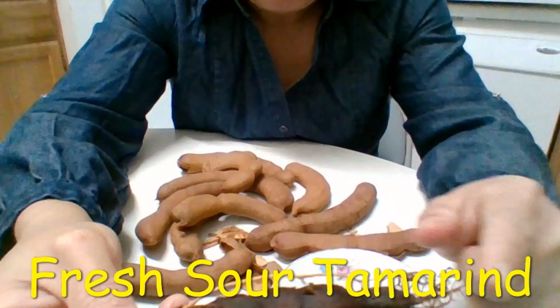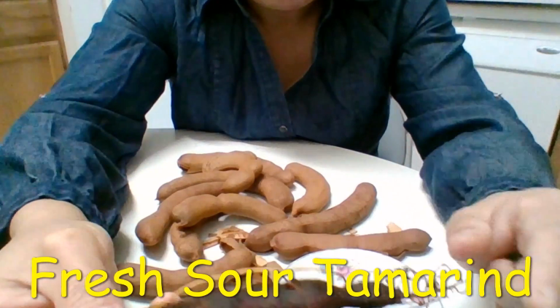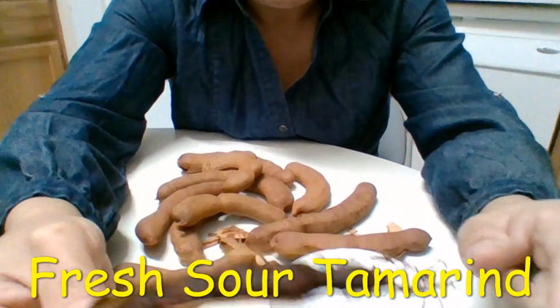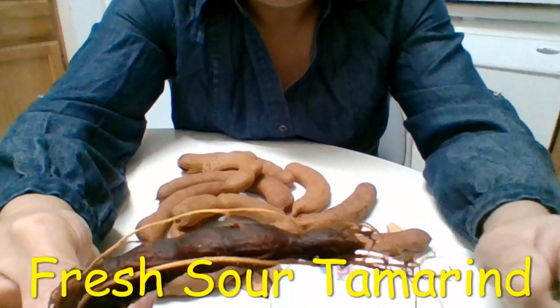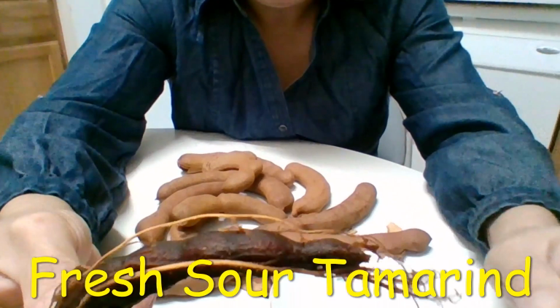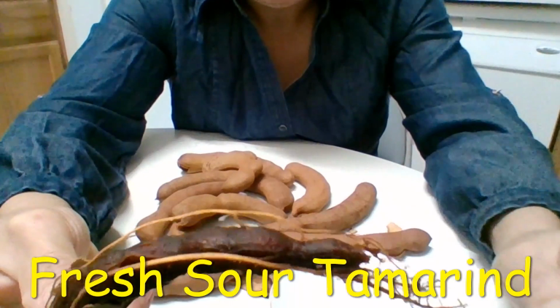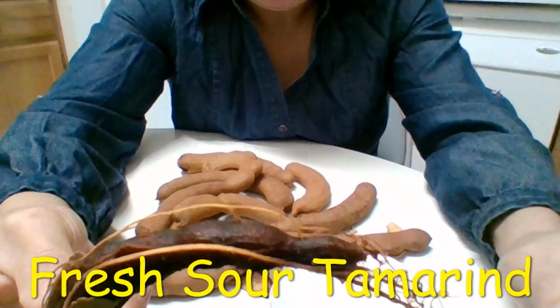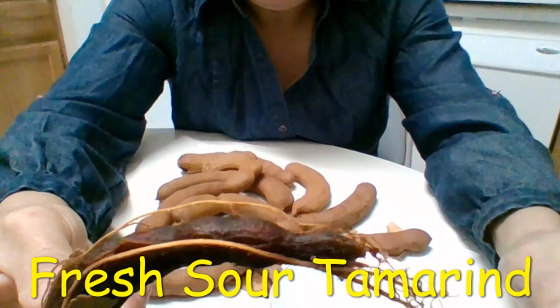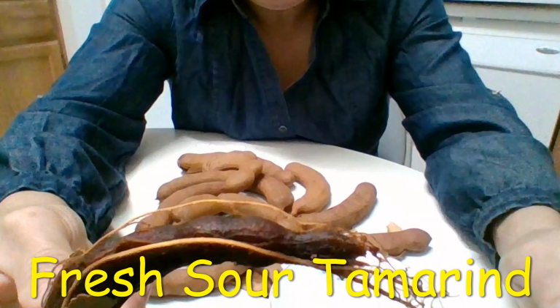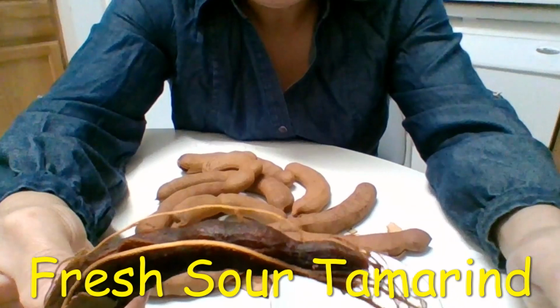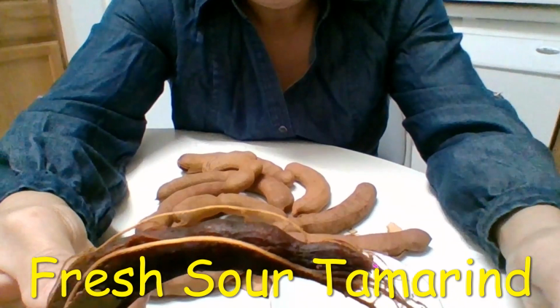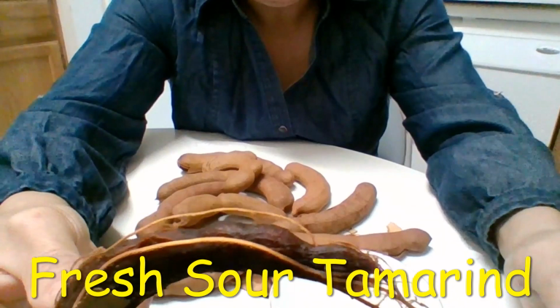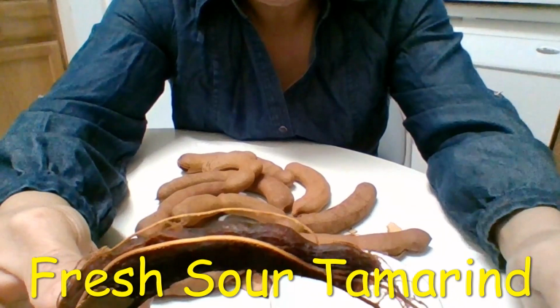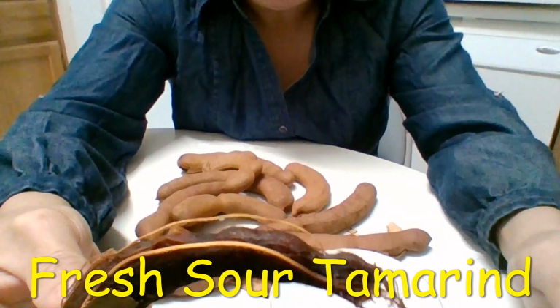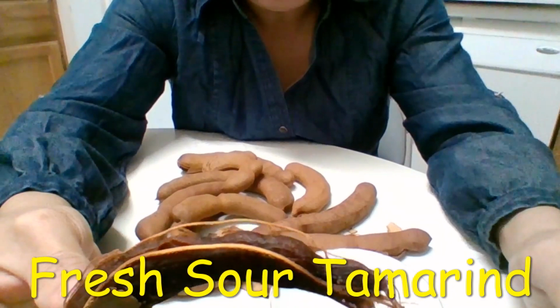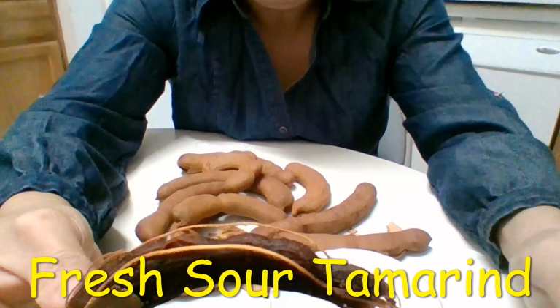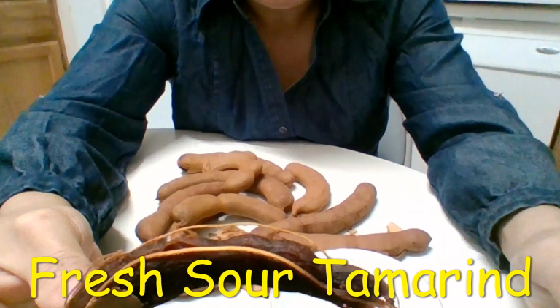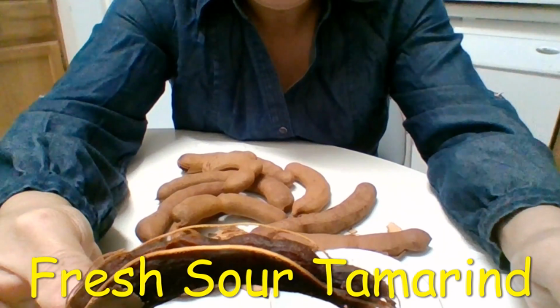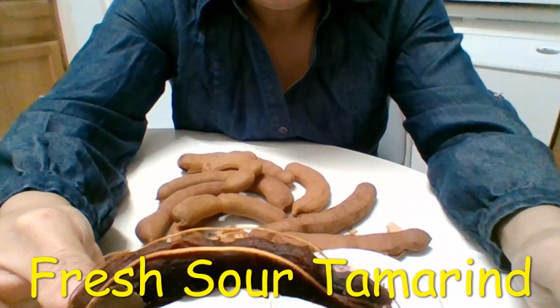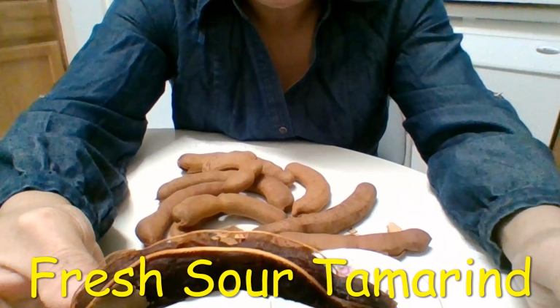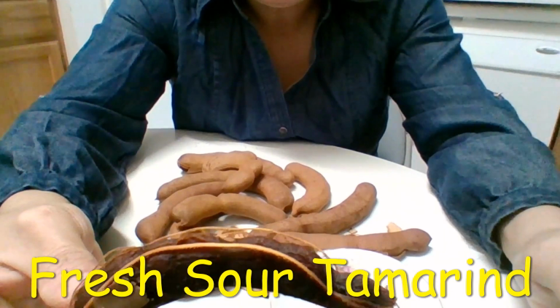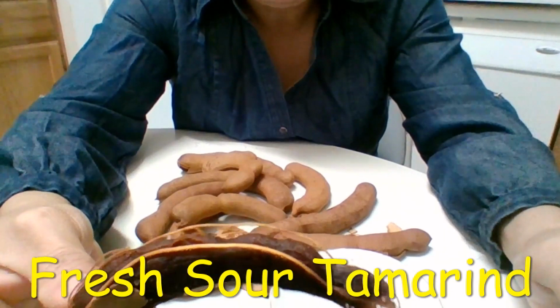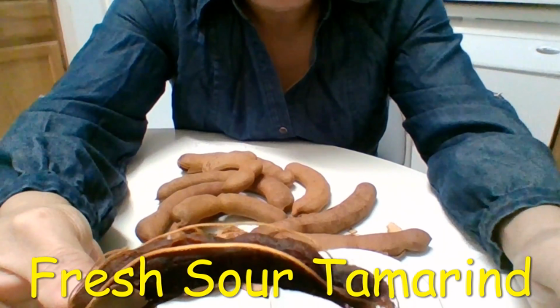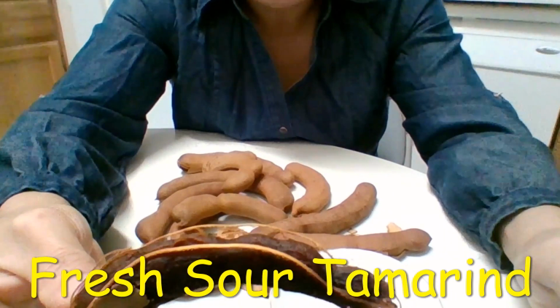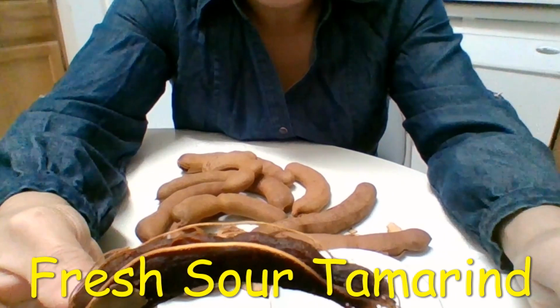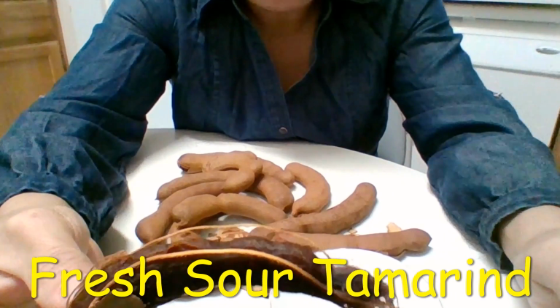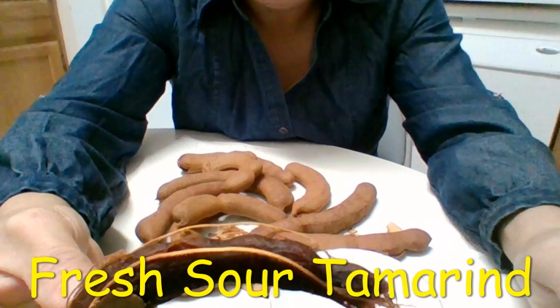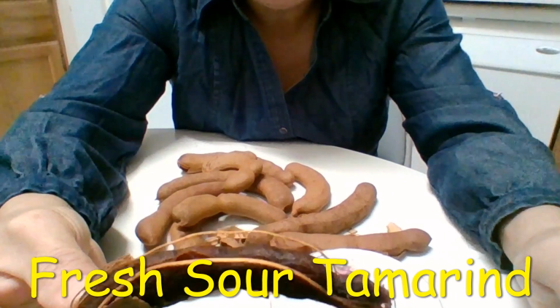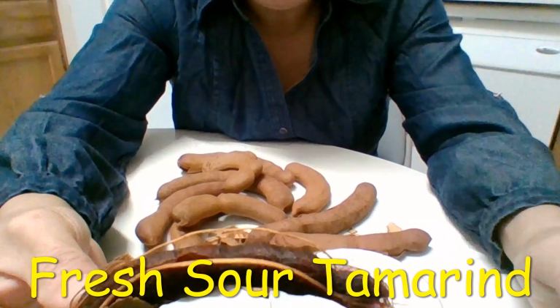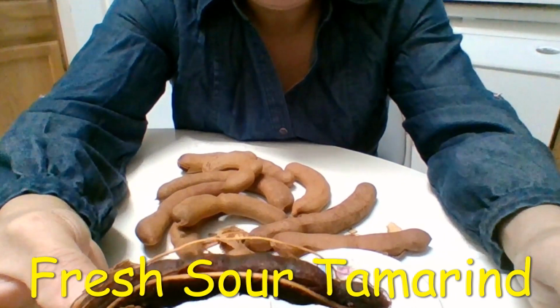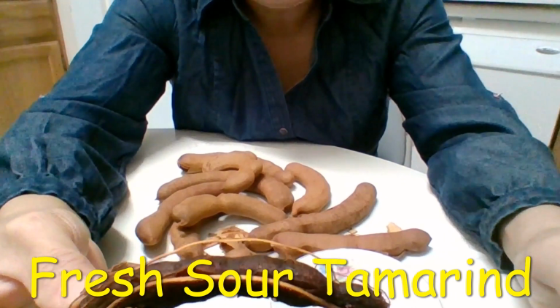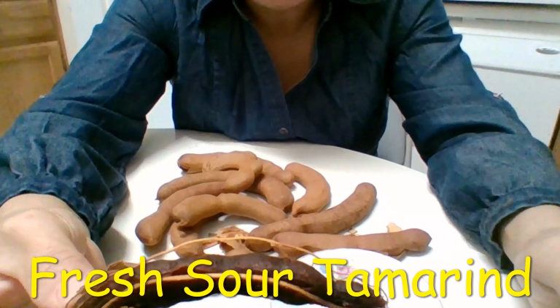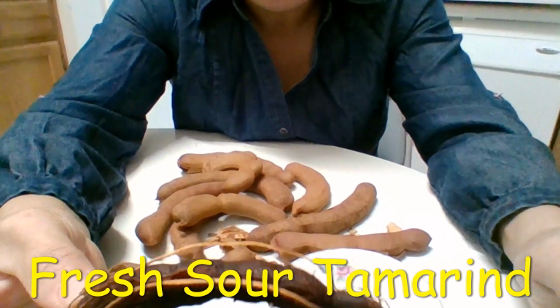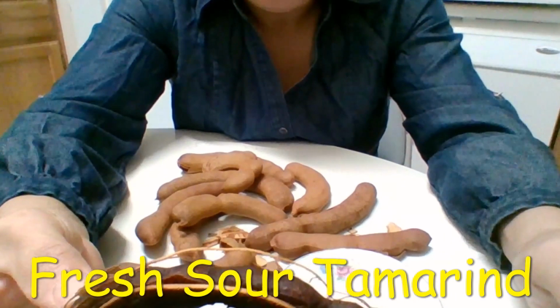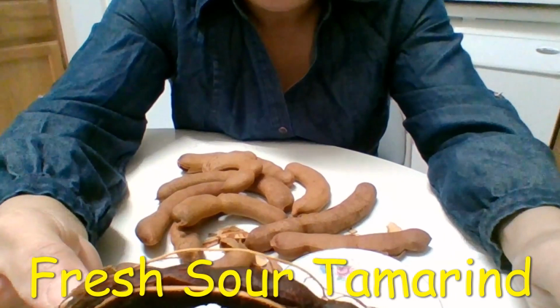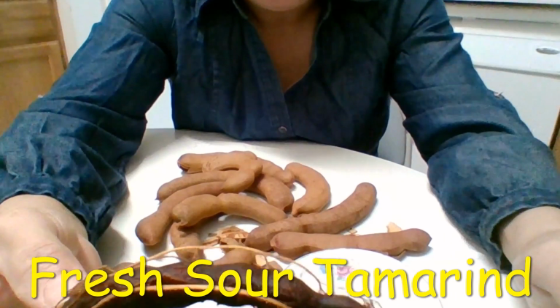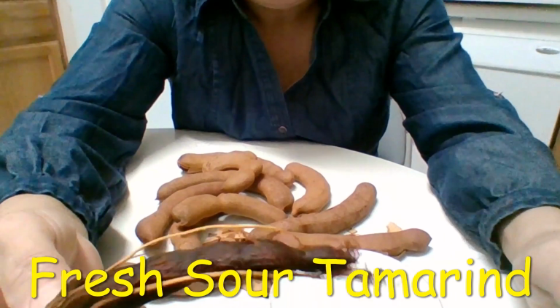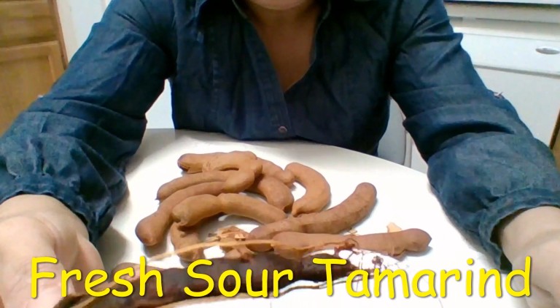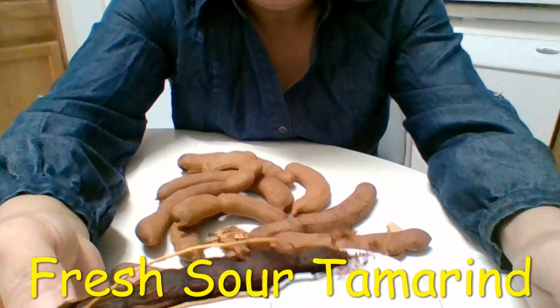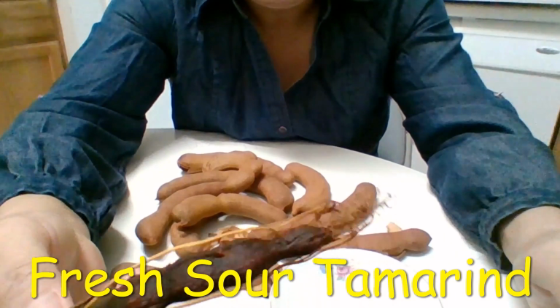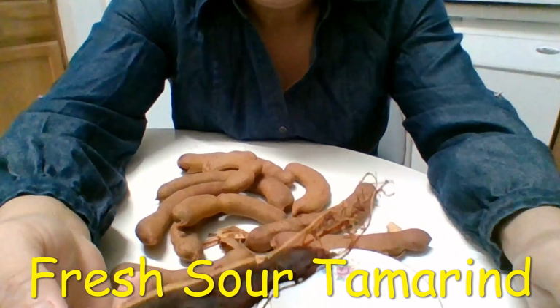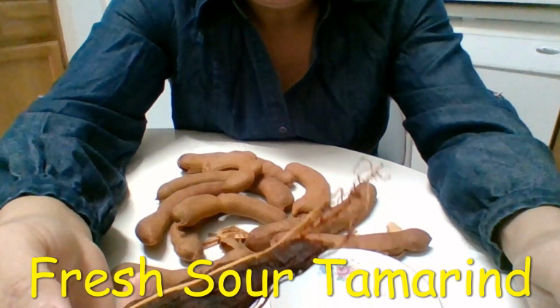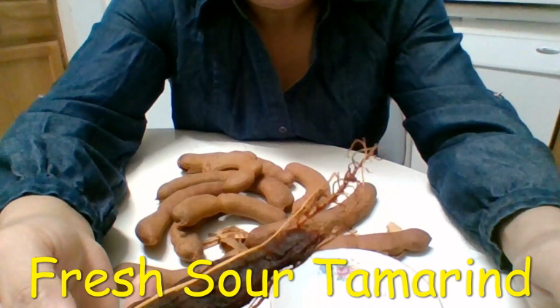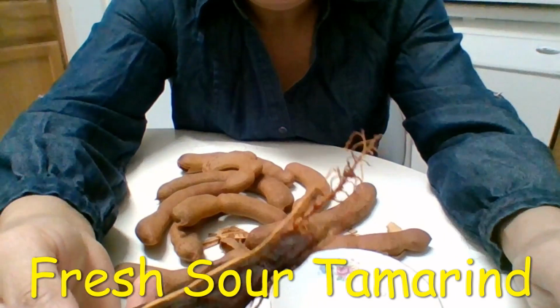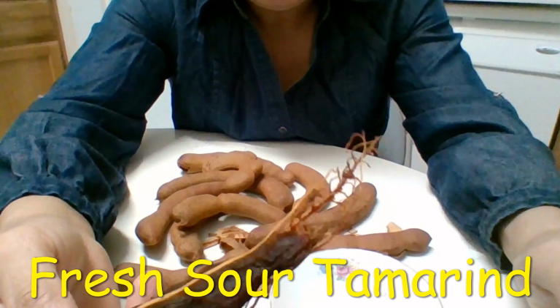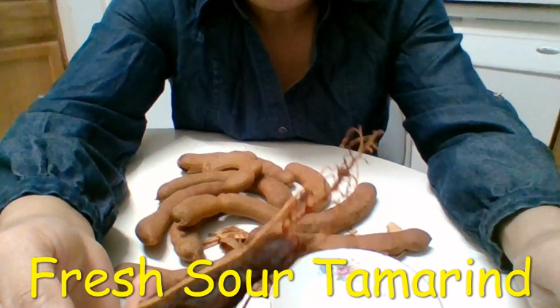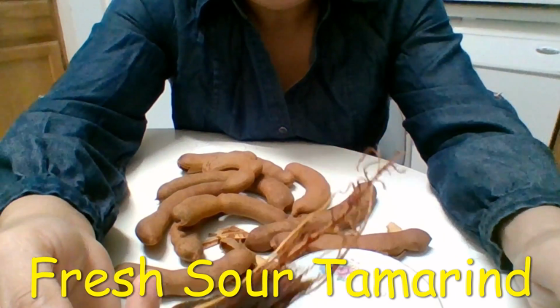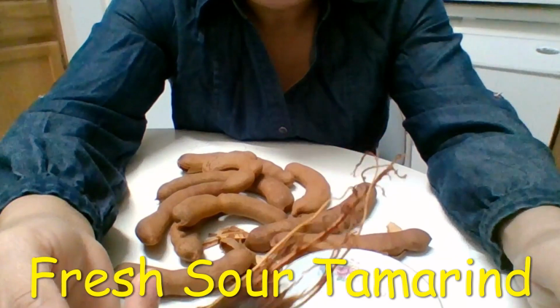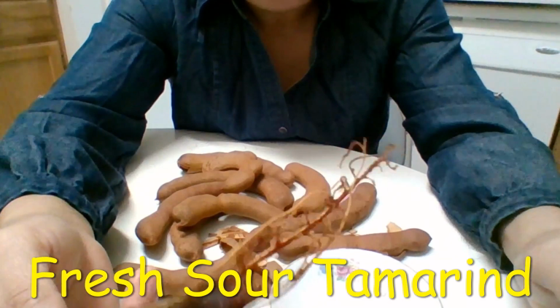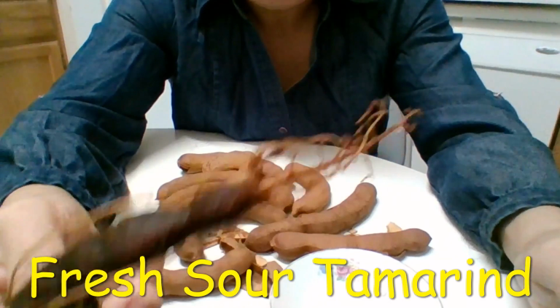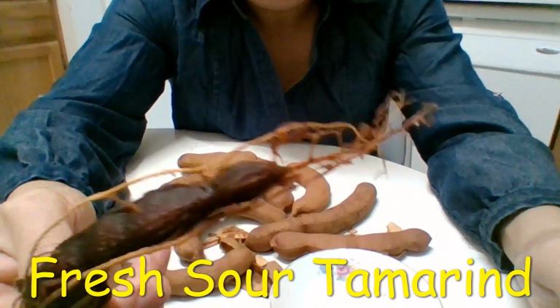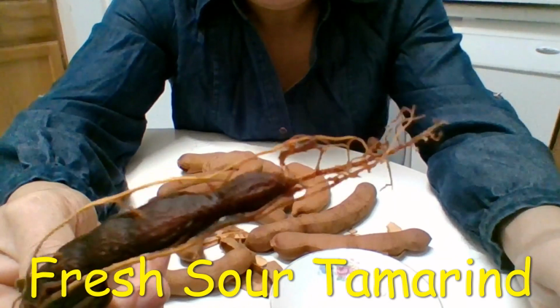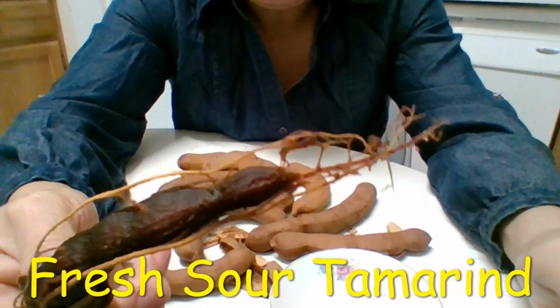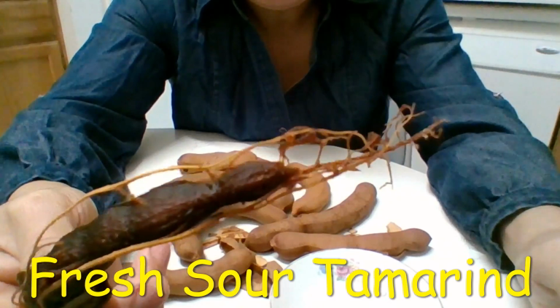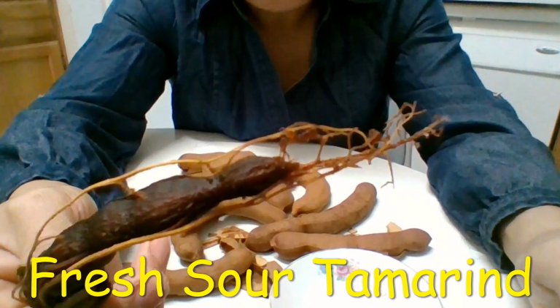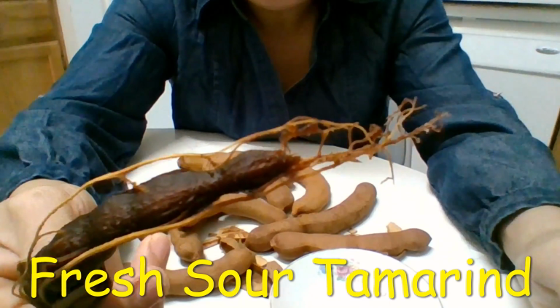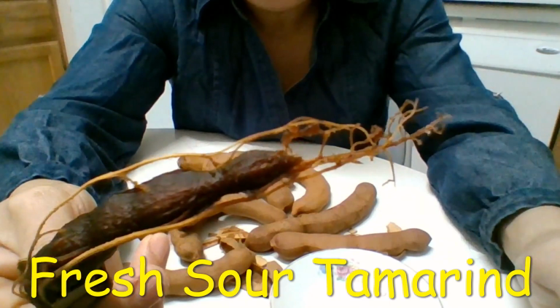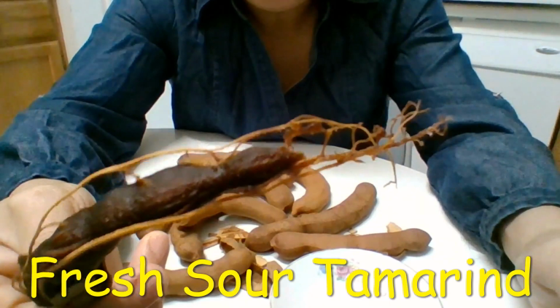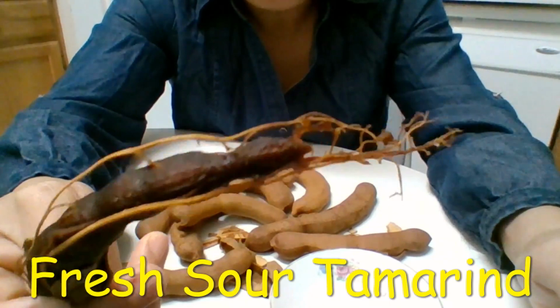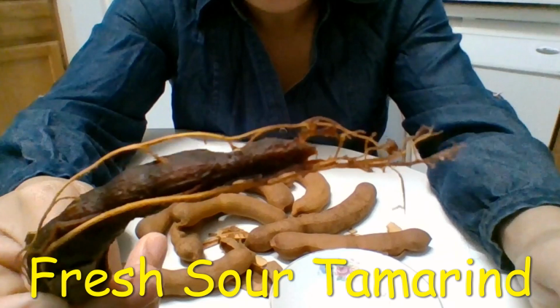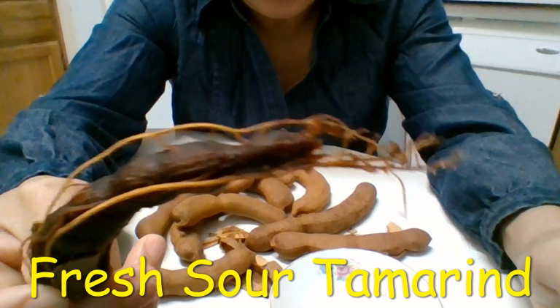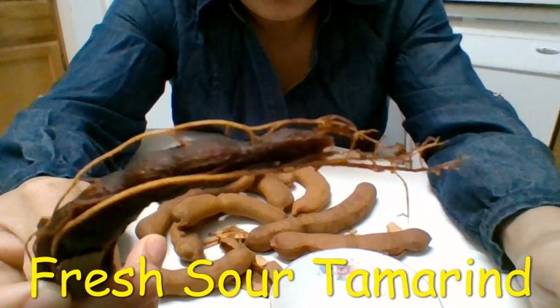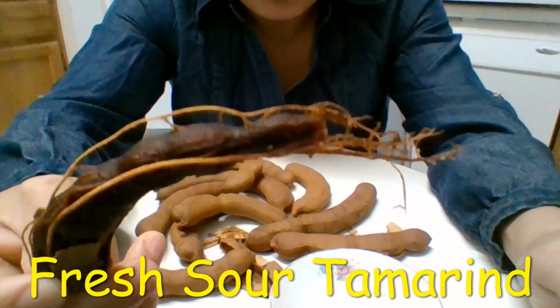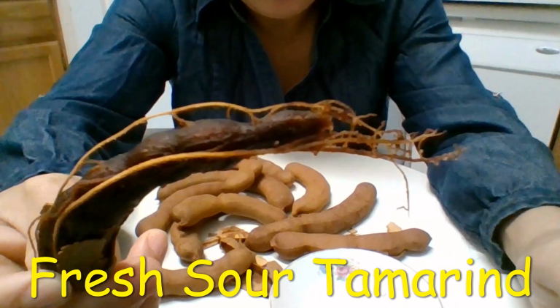But when you cook — when you make hot and sour soup, Vietnamese hot and sour soup — that's a good one.